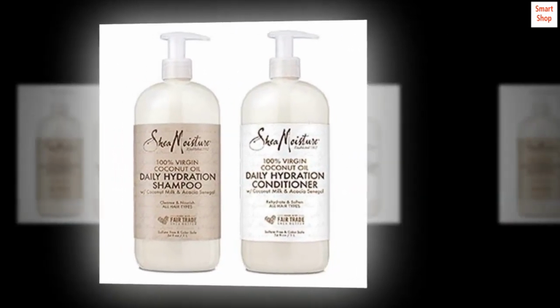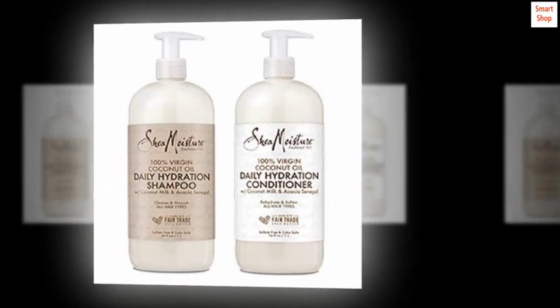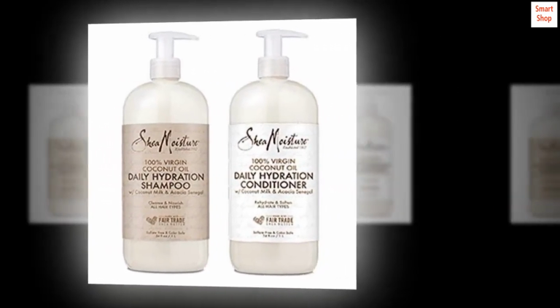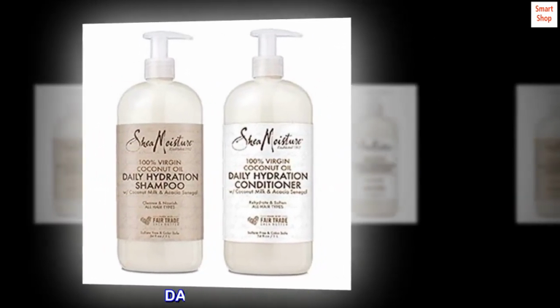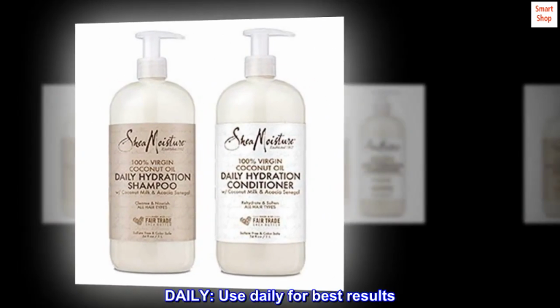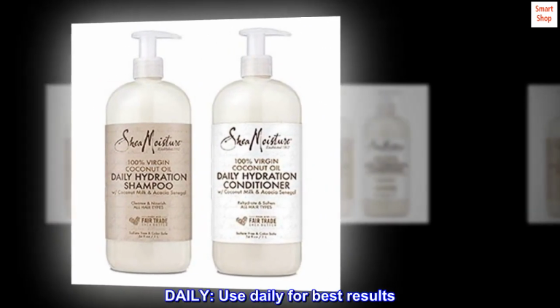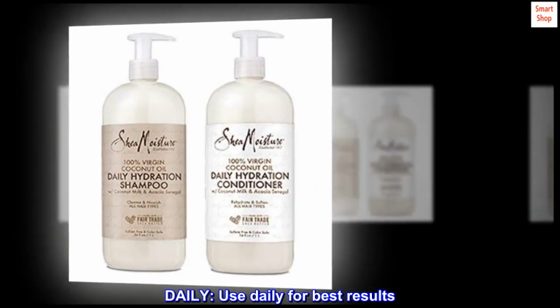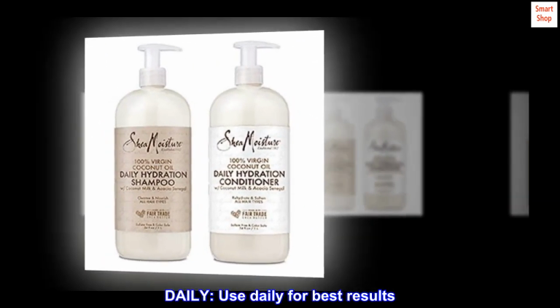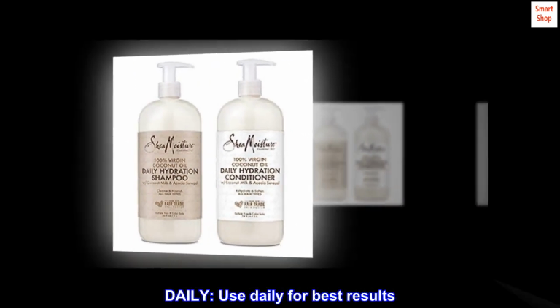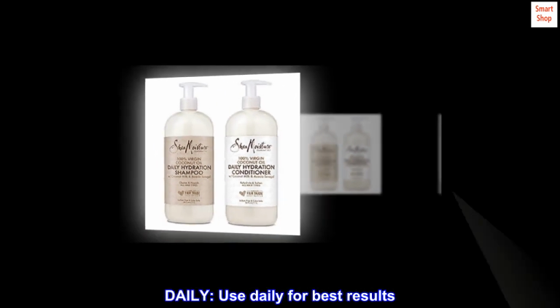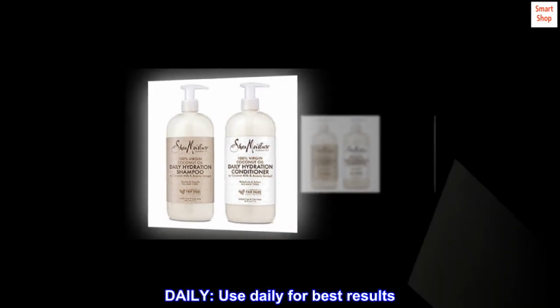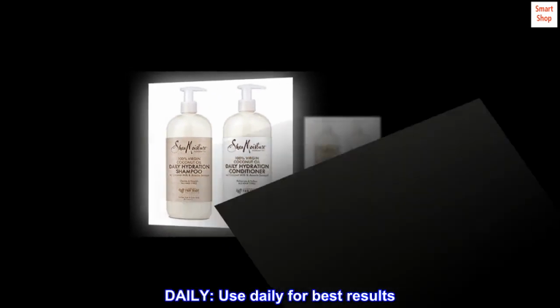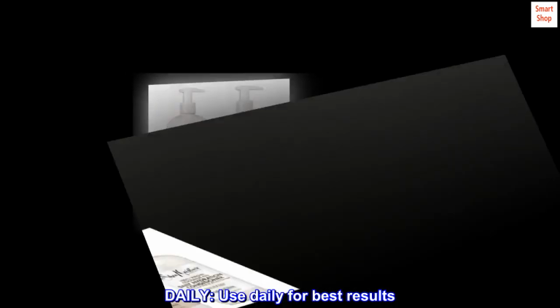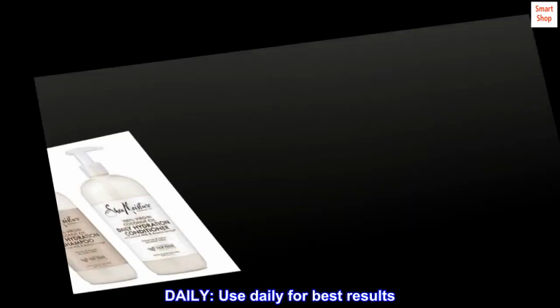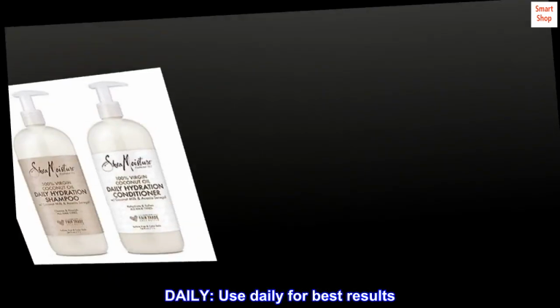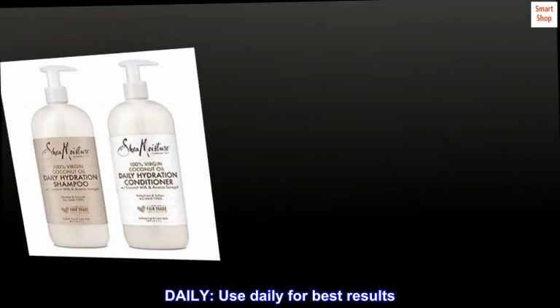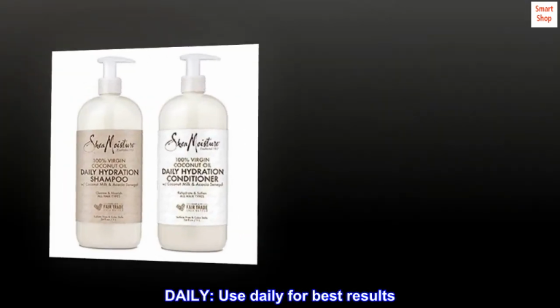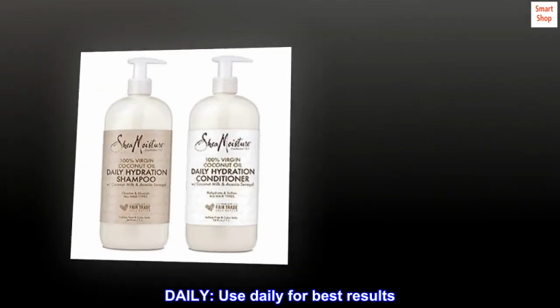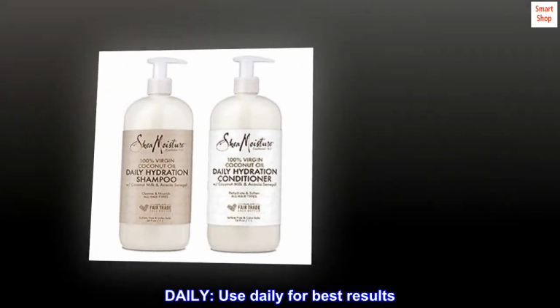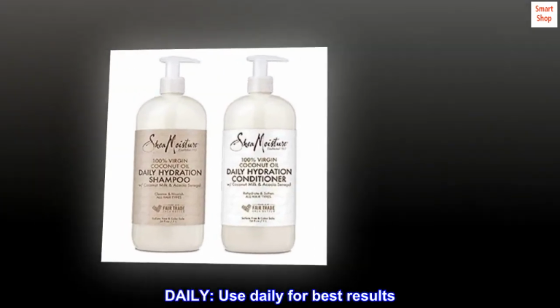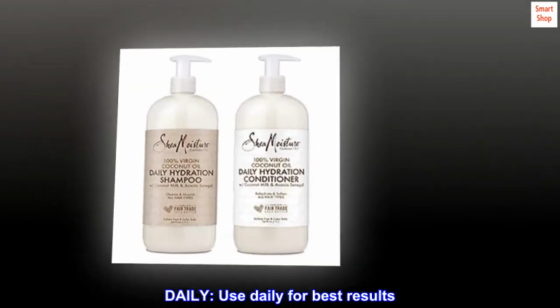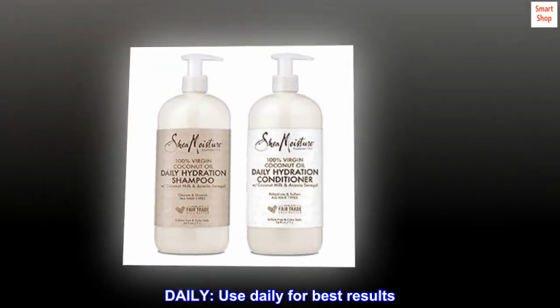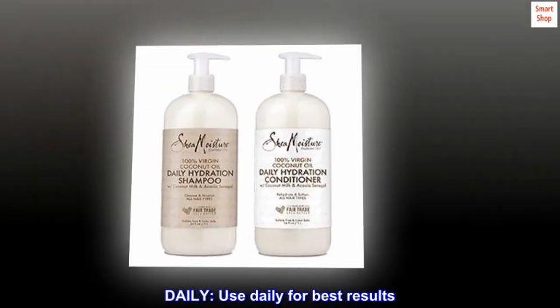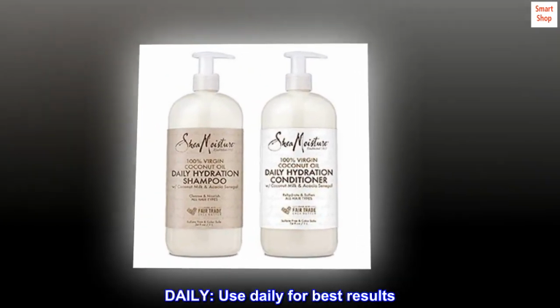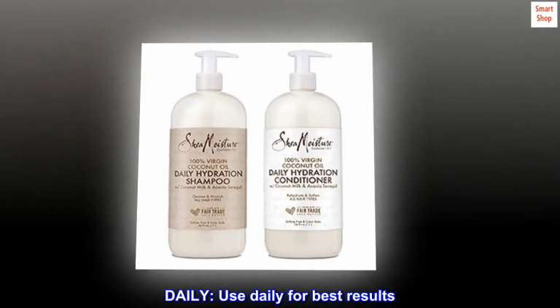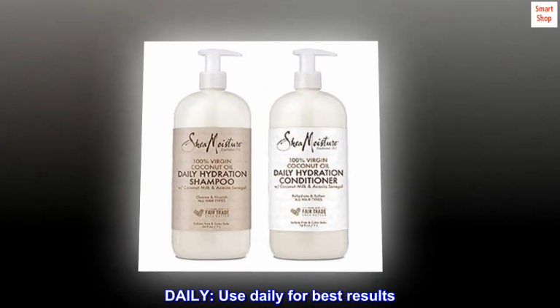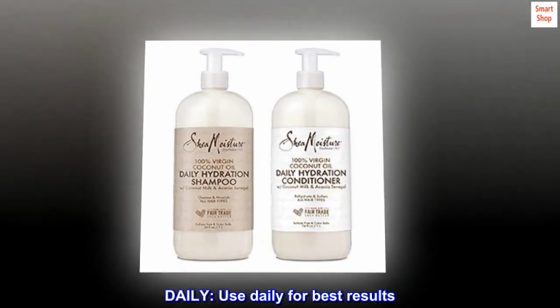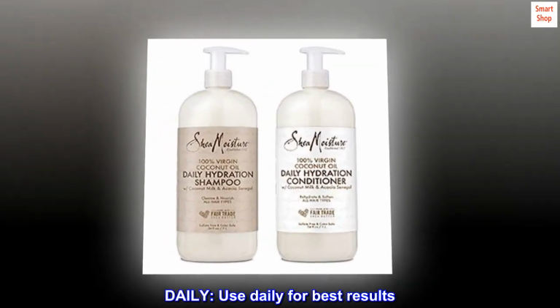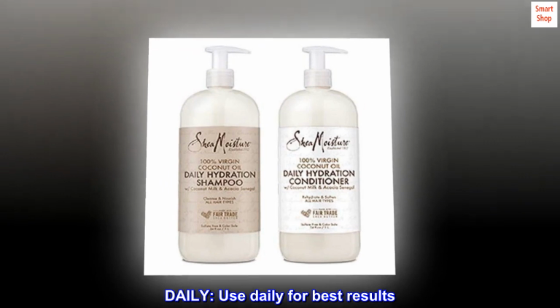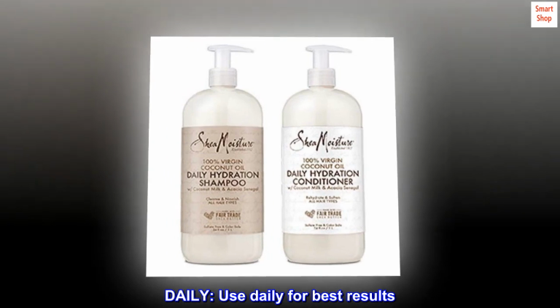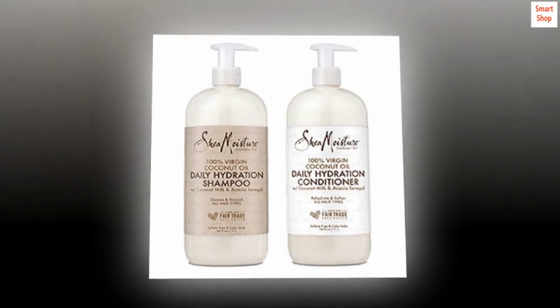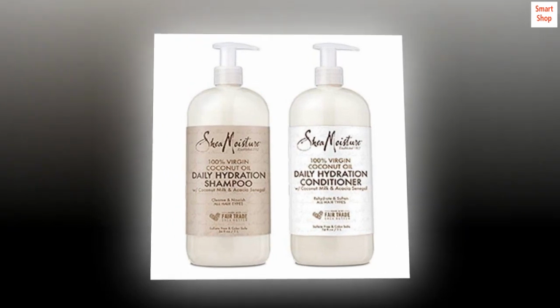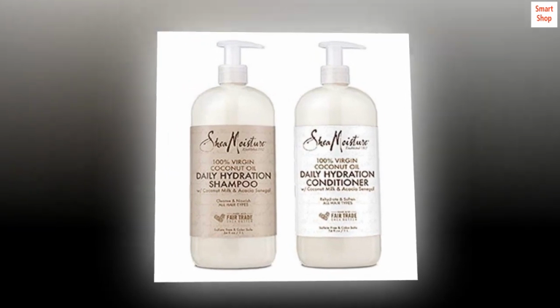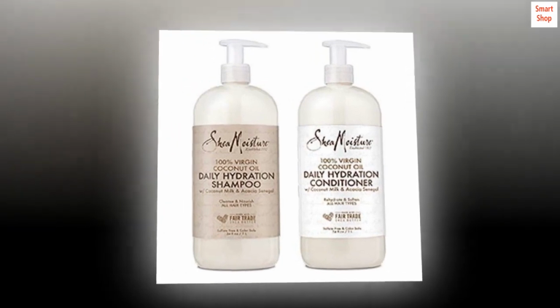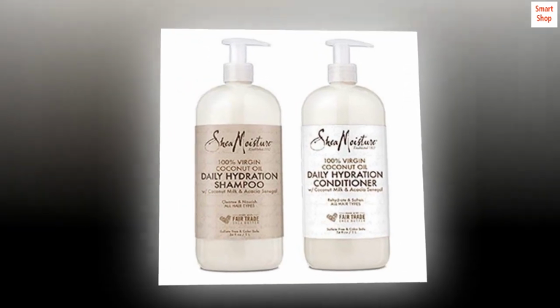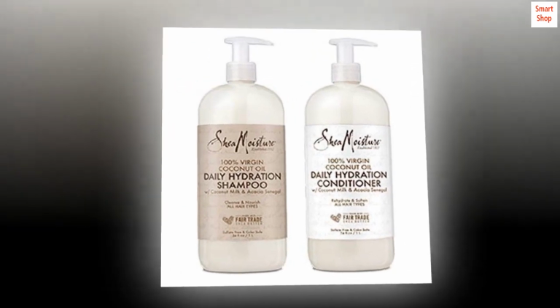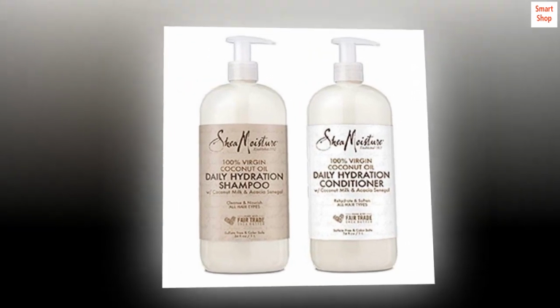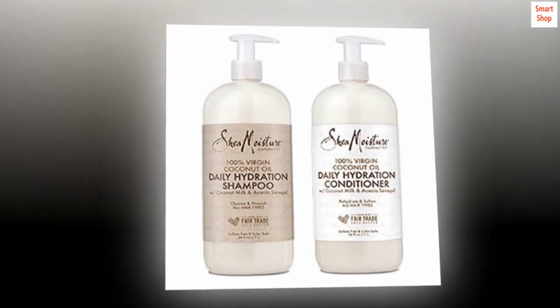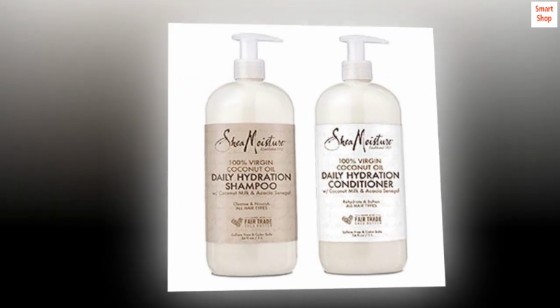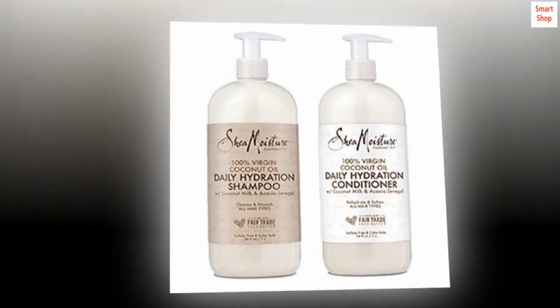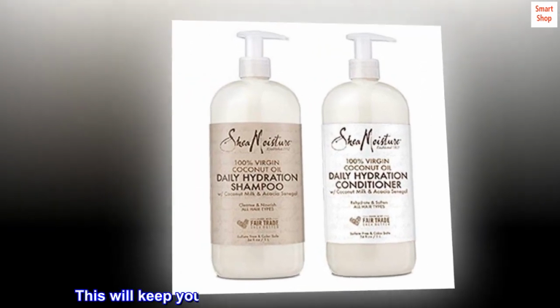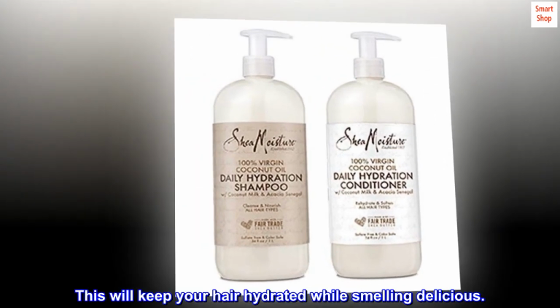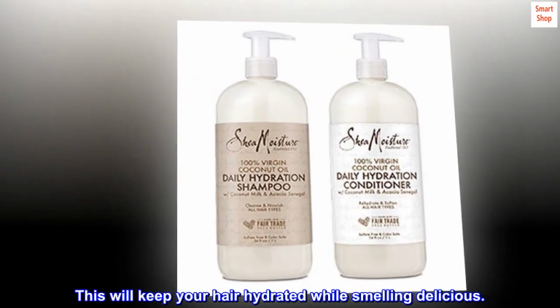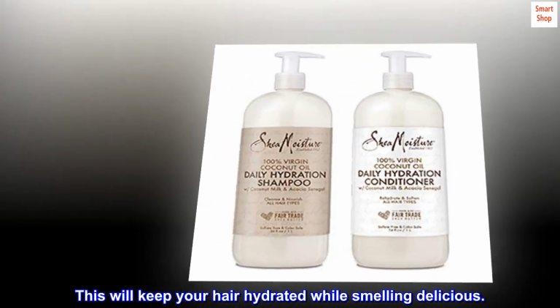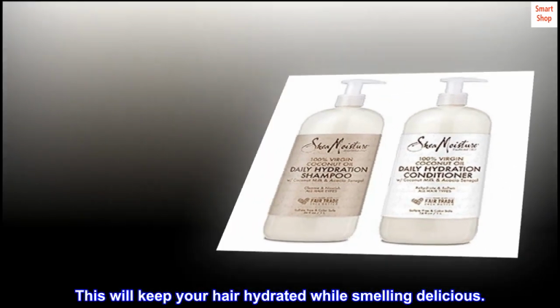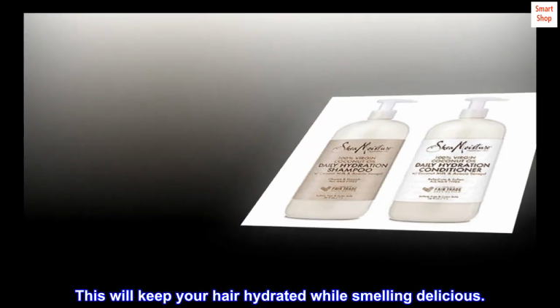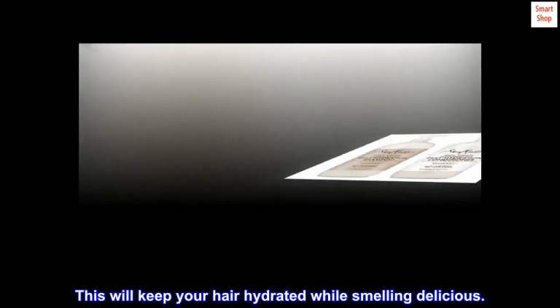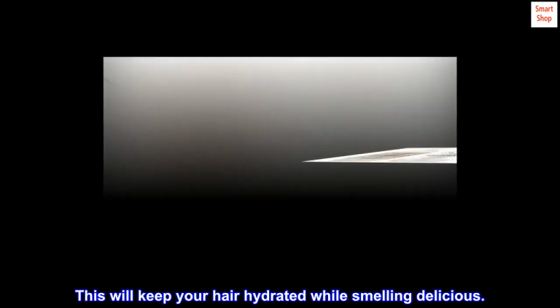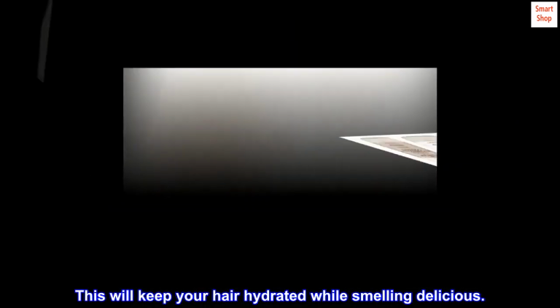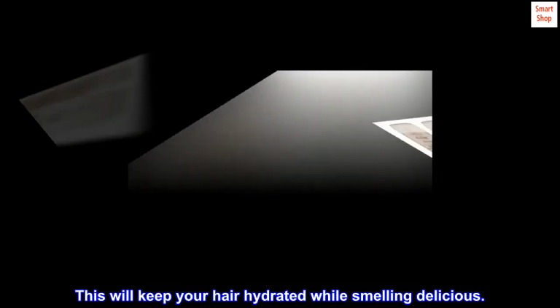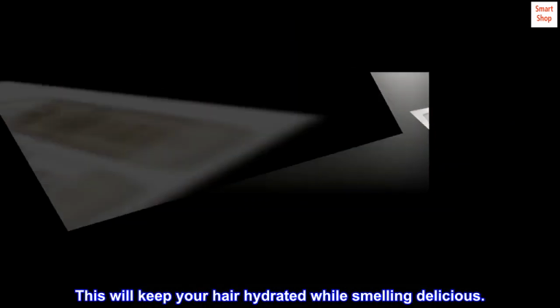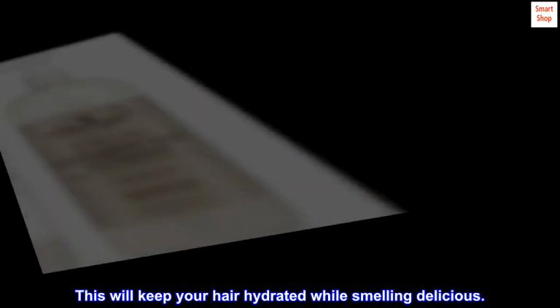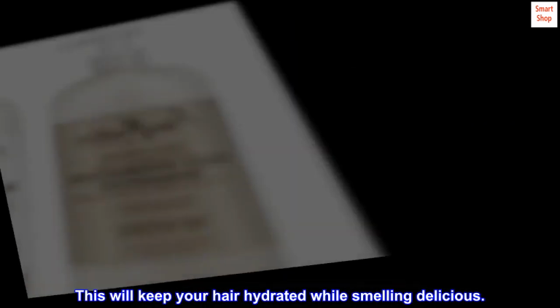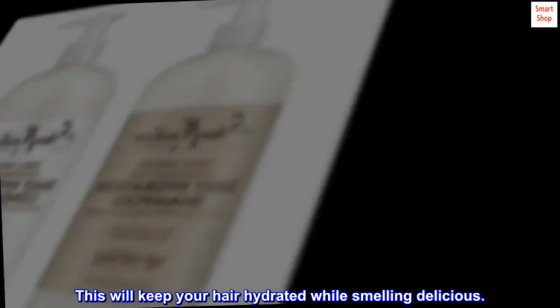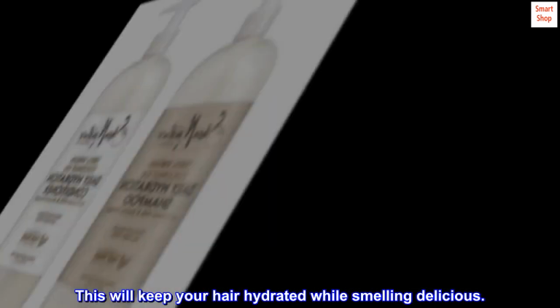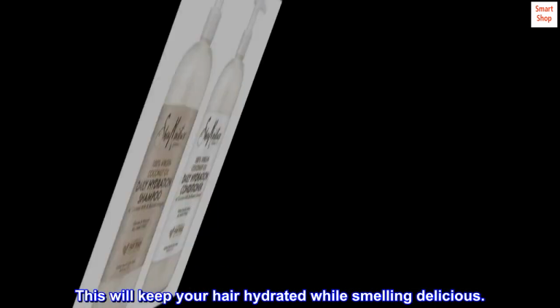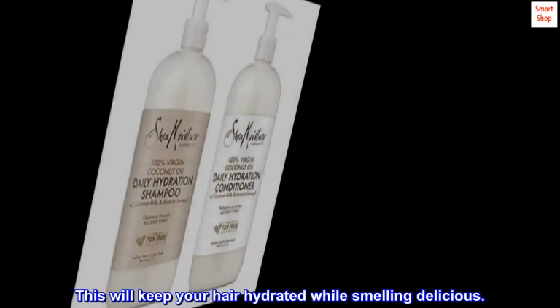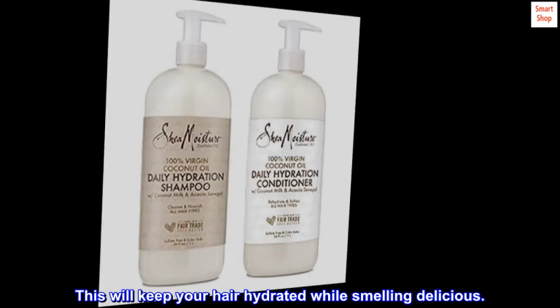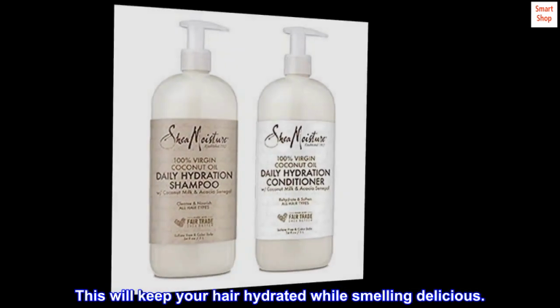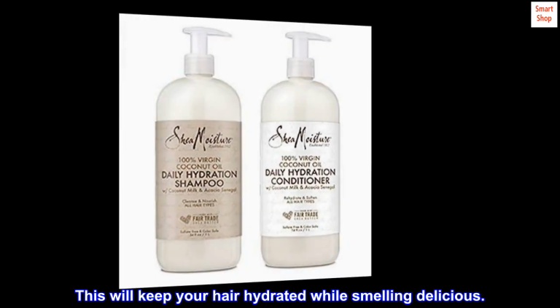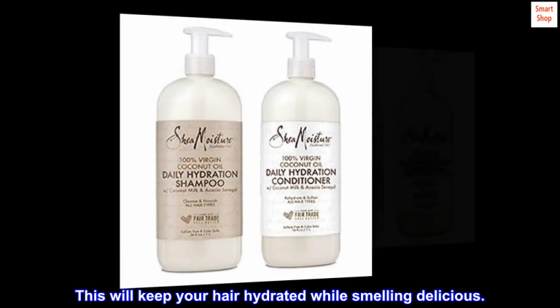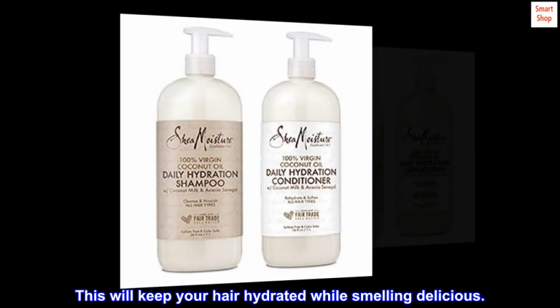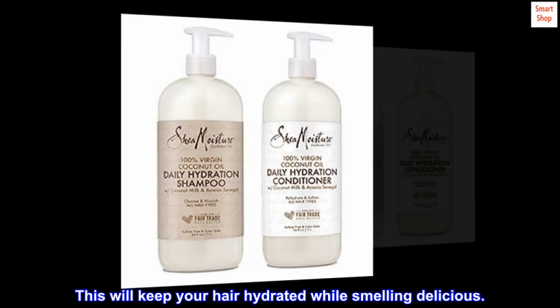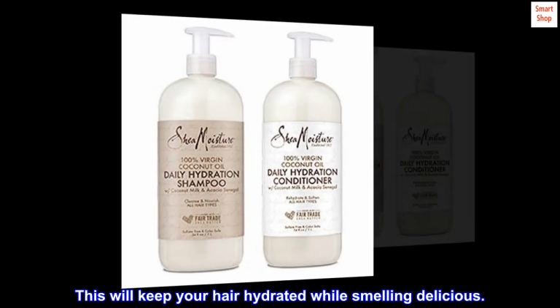Daily. Use daily for best results. This will keep your hair hydrated while smelling delicious.